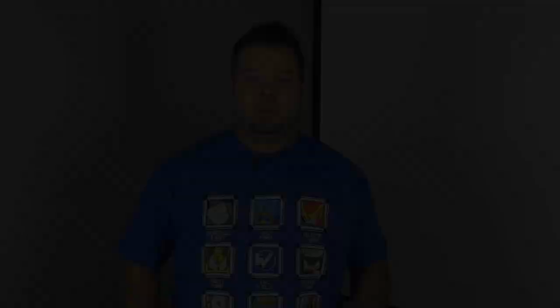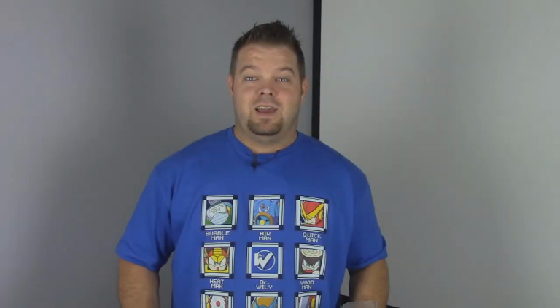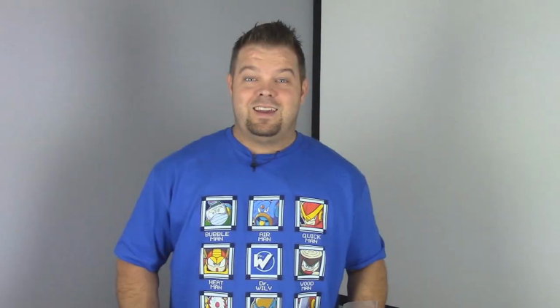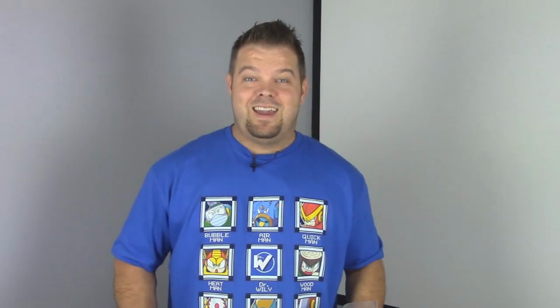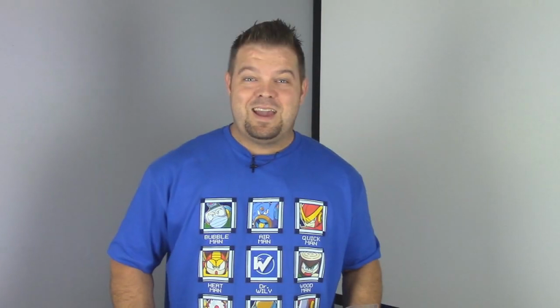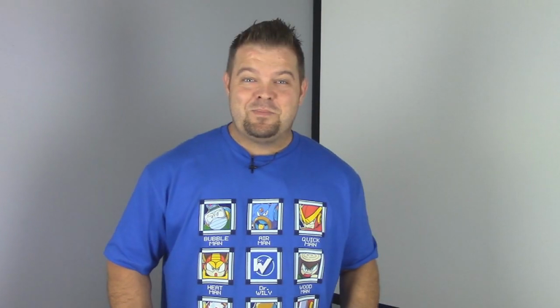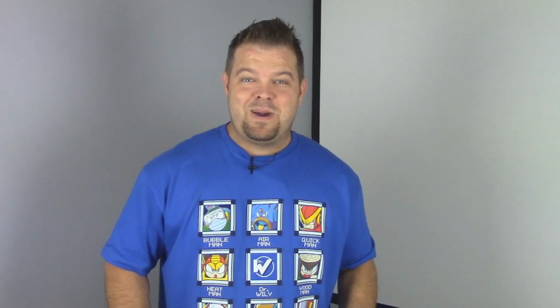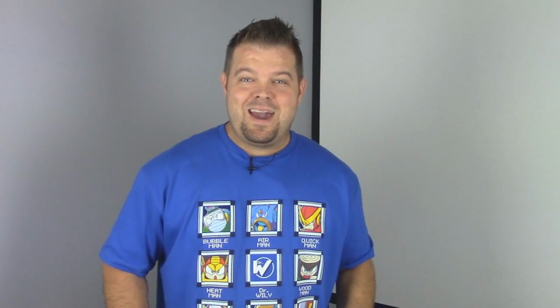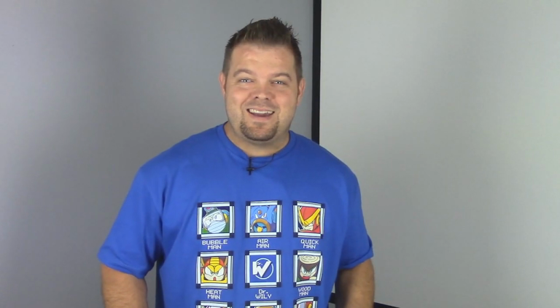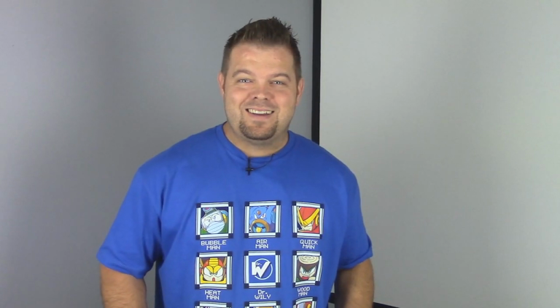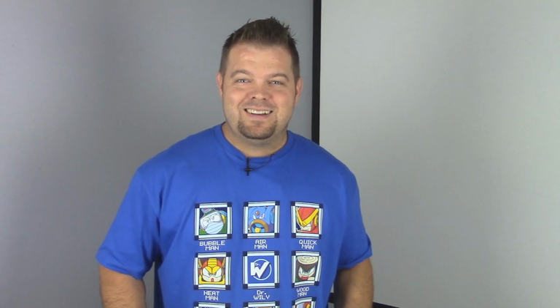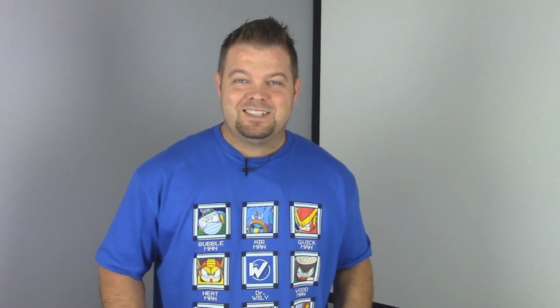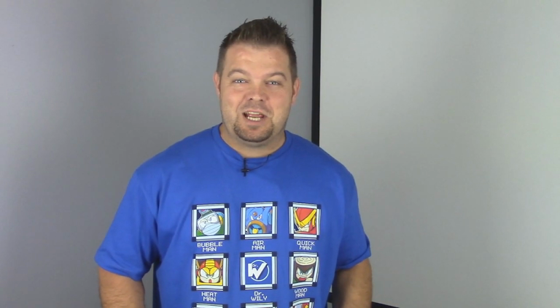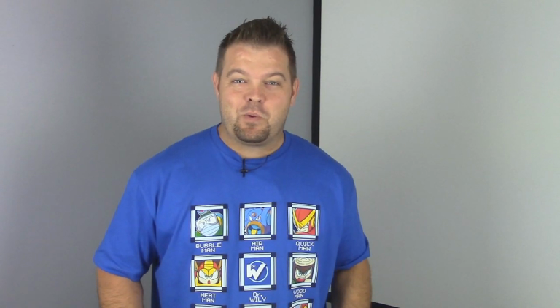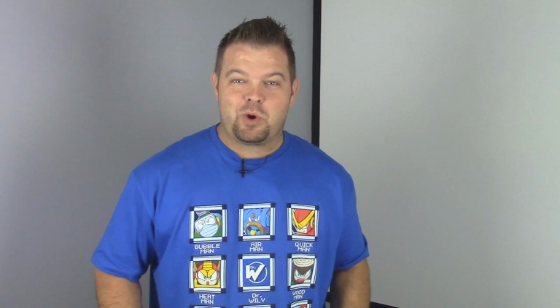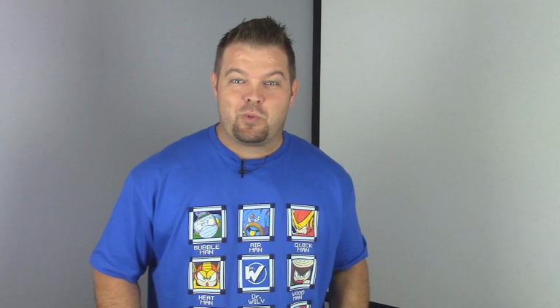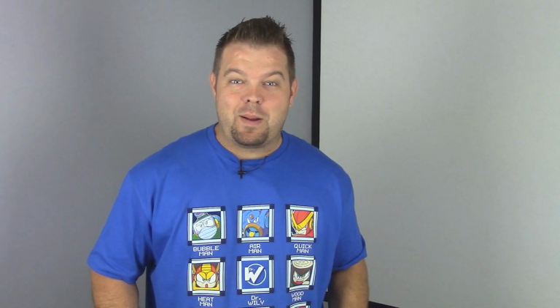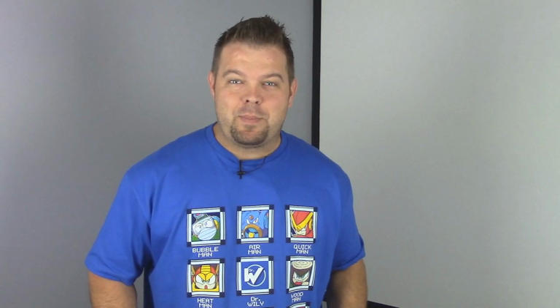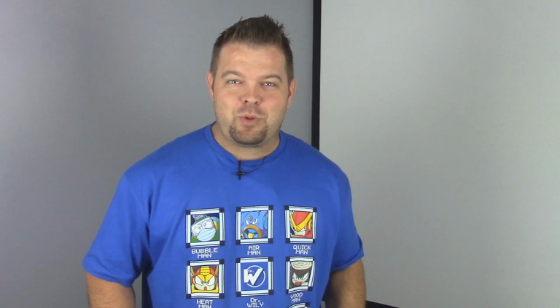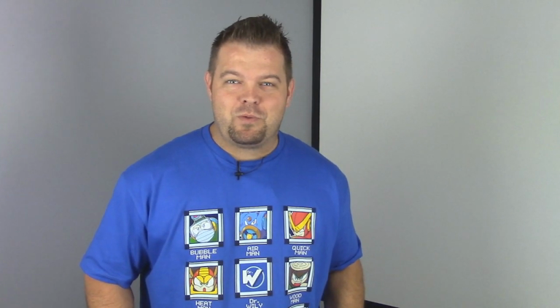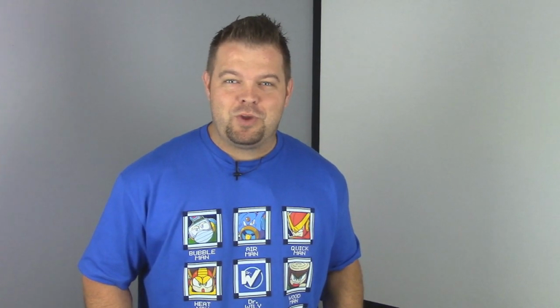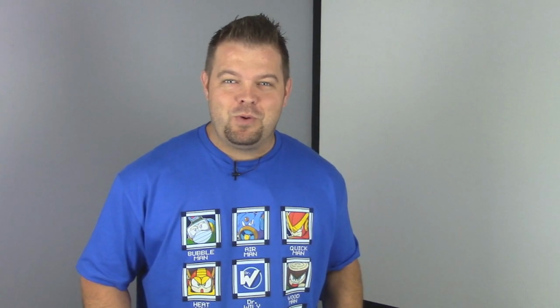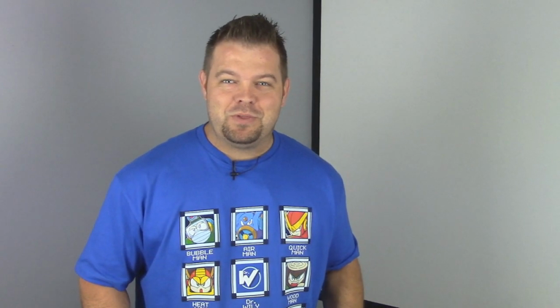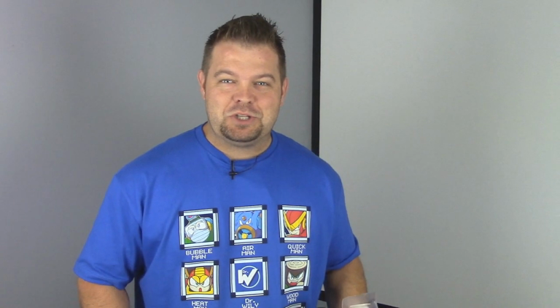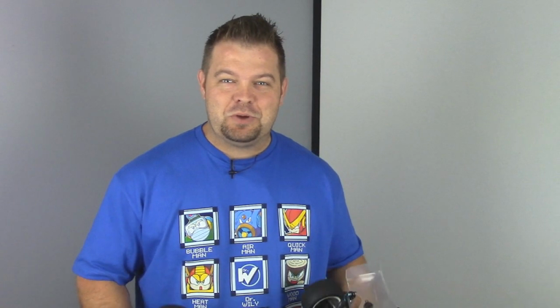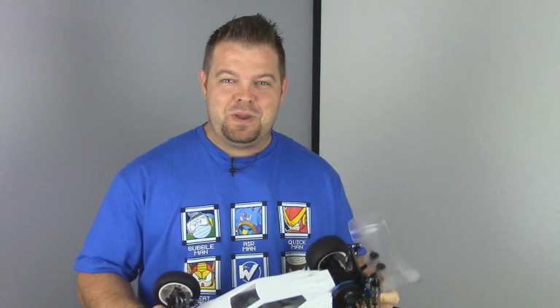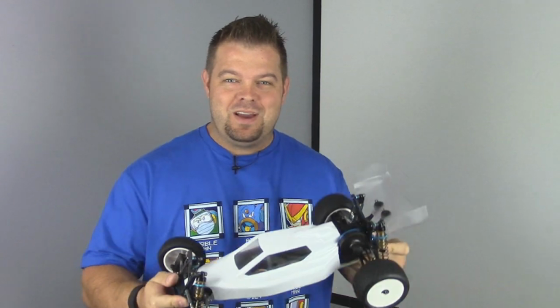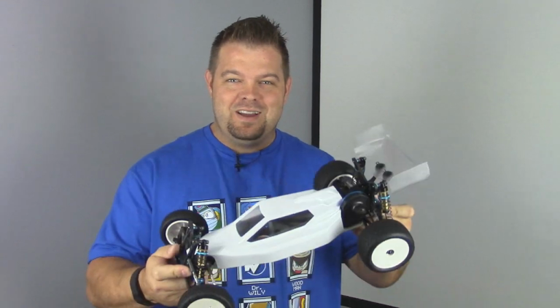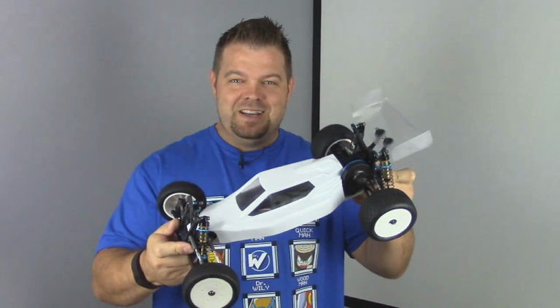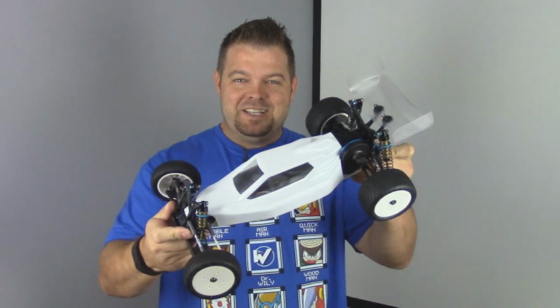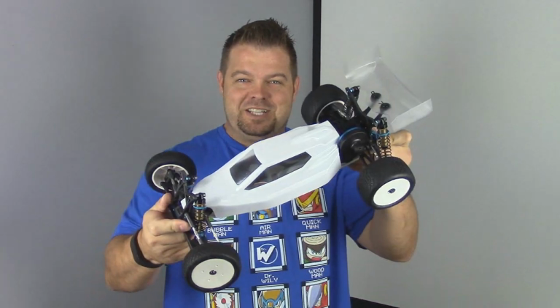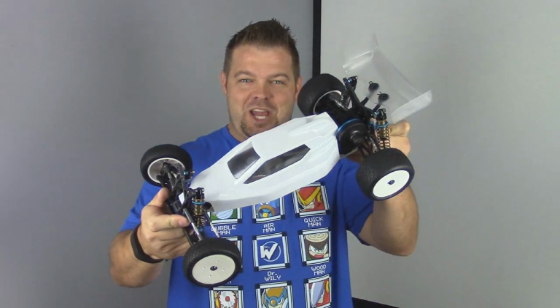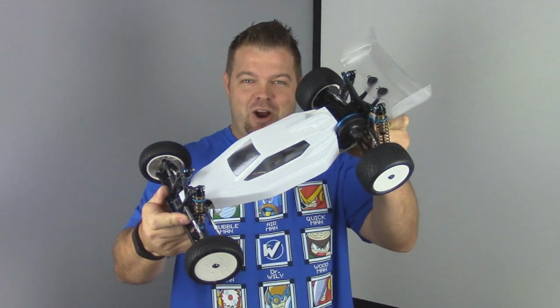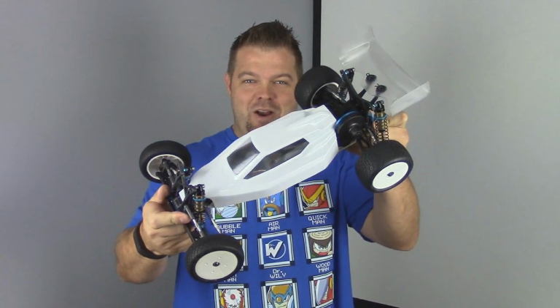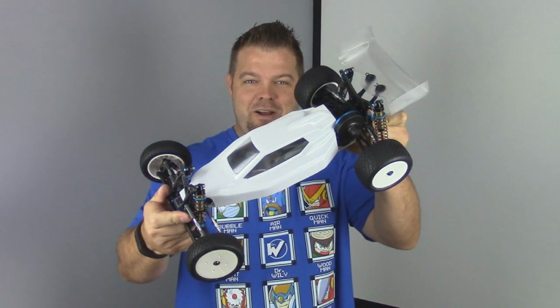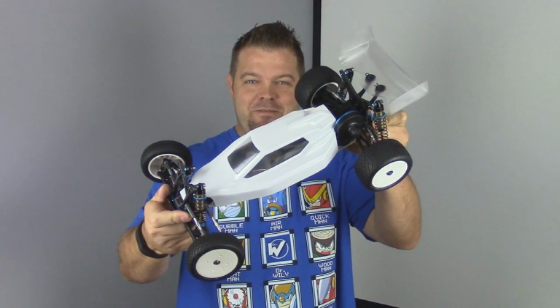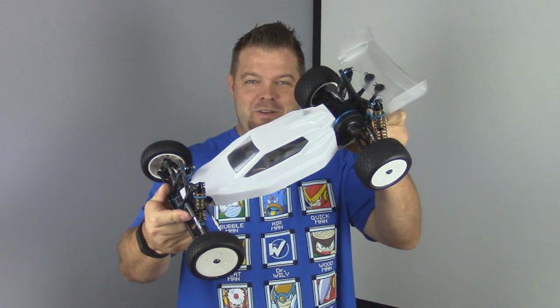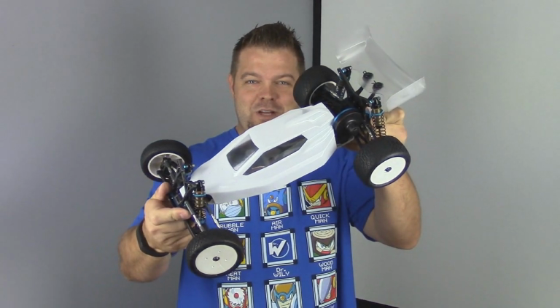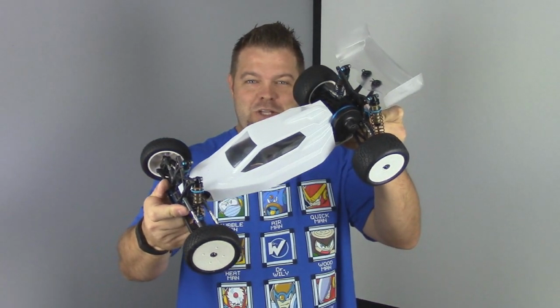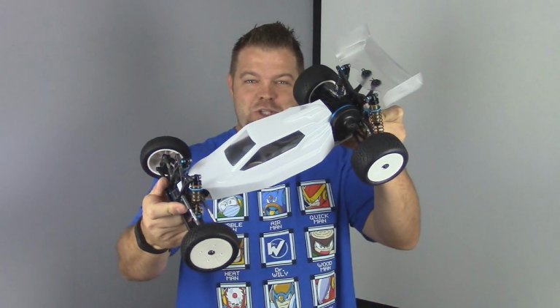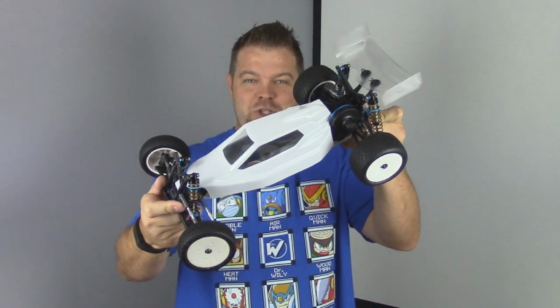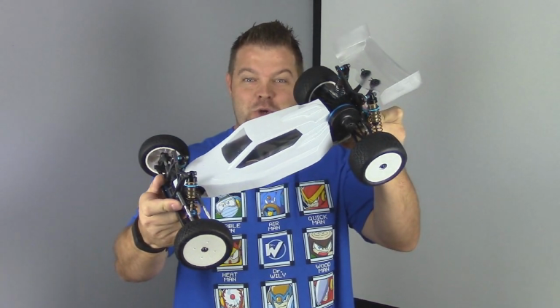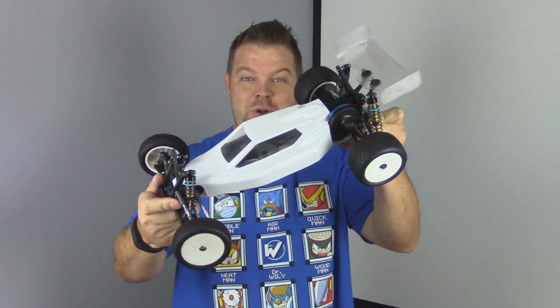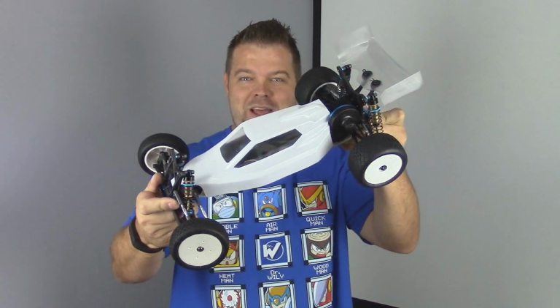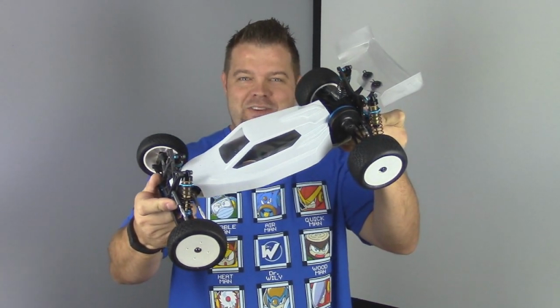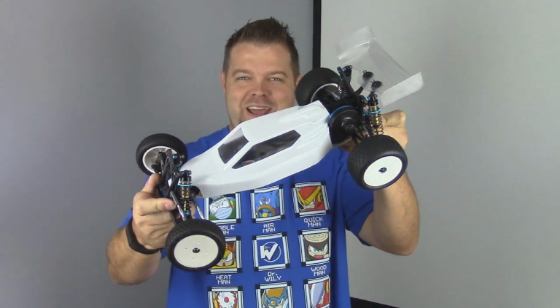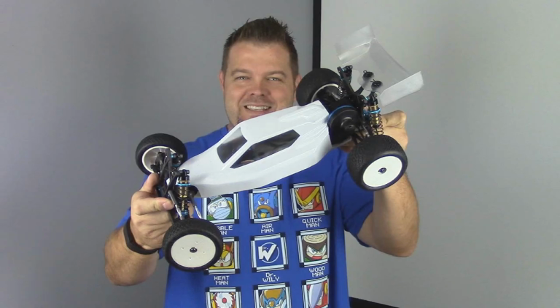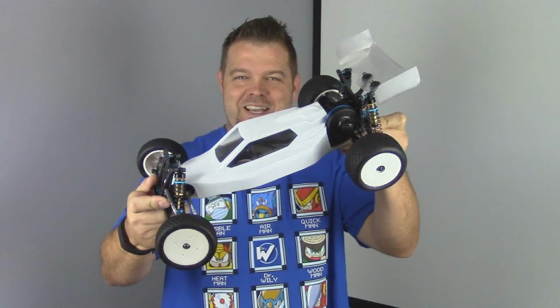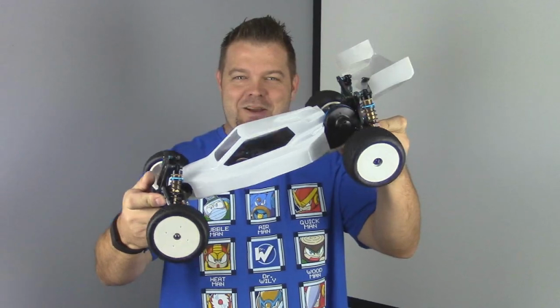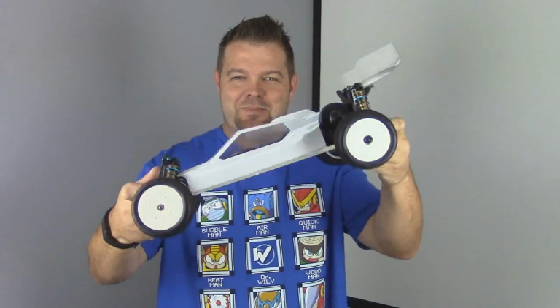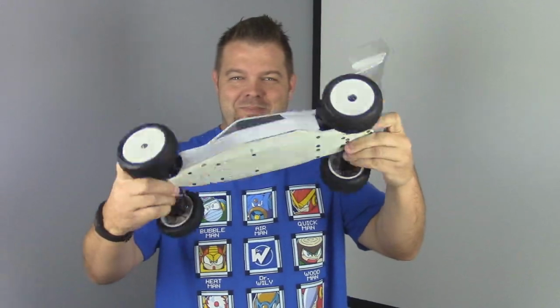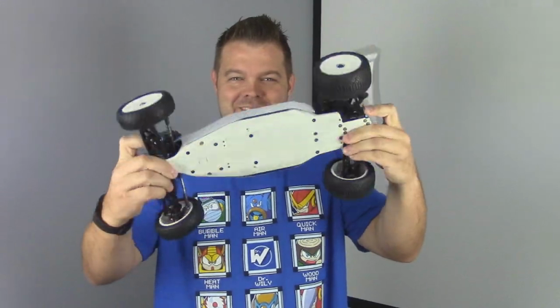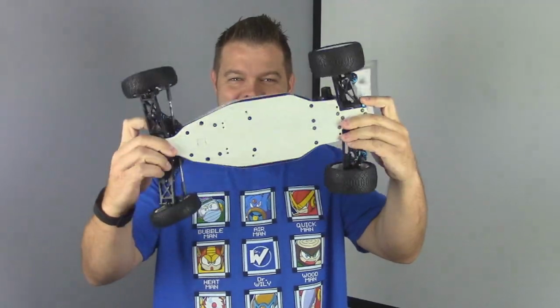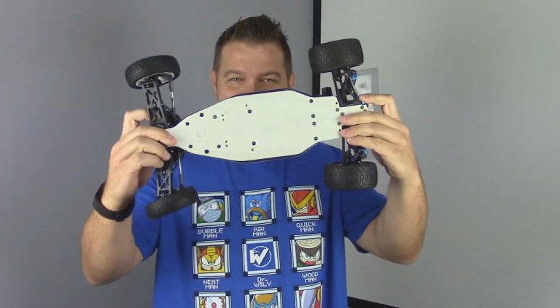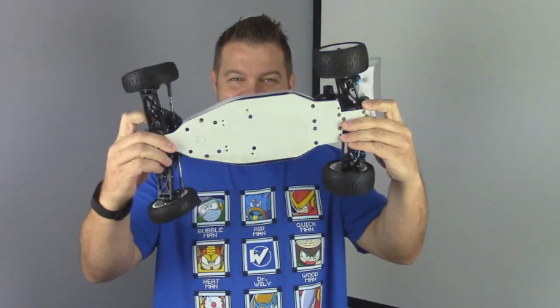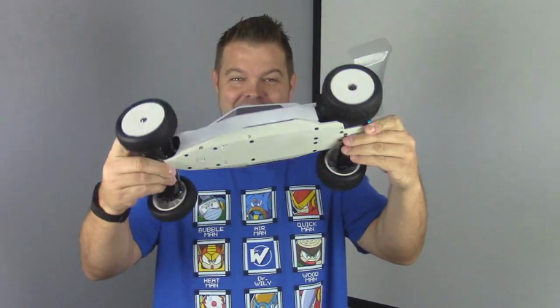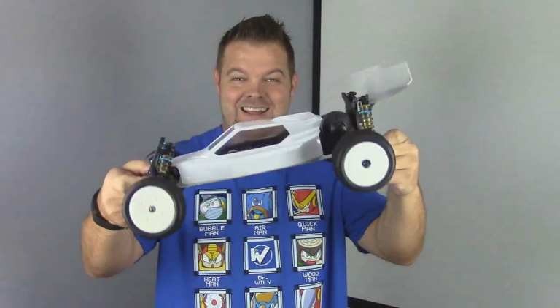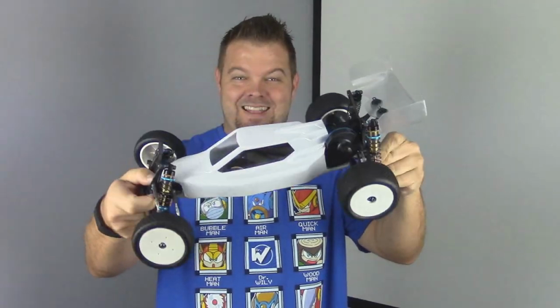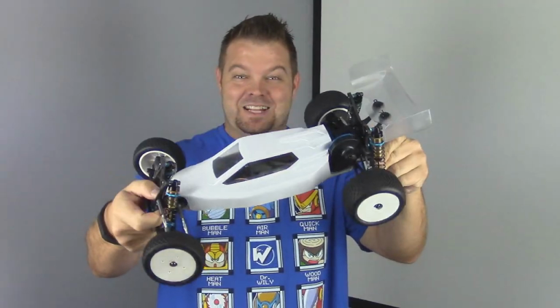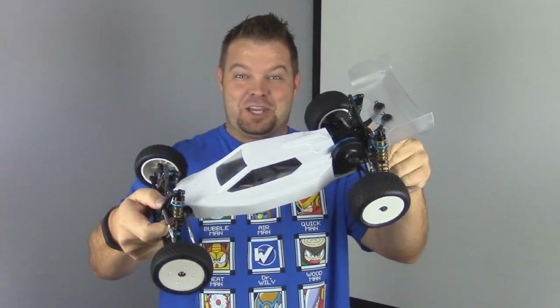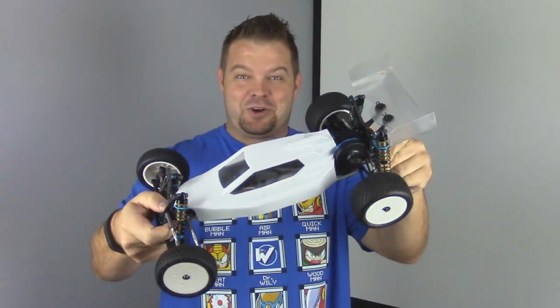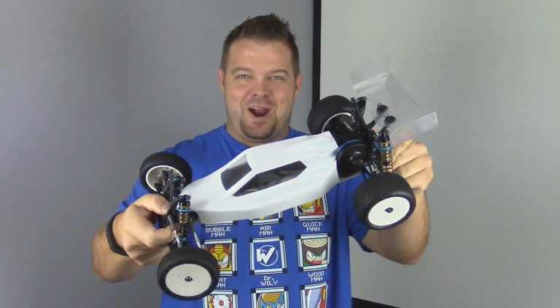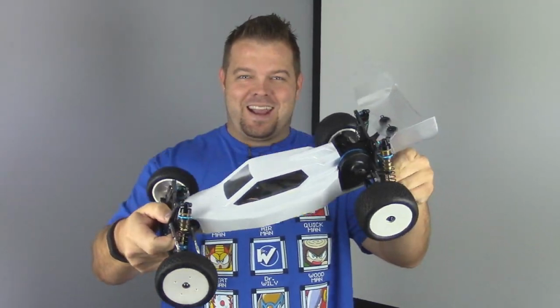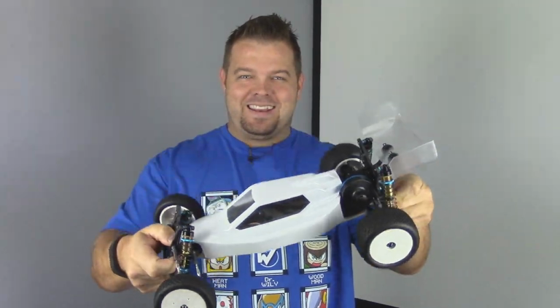Hey, I'm back. Today we're going to wrap up the review on the Tamiya TRF 211XM. Let's get cracking.